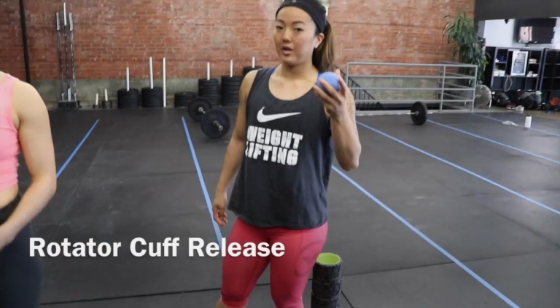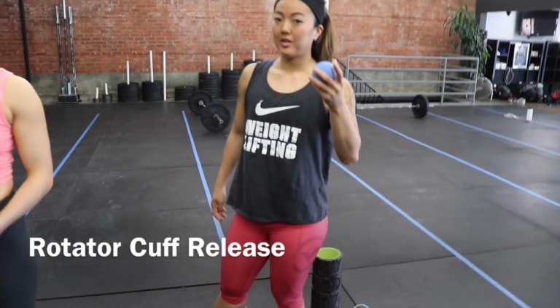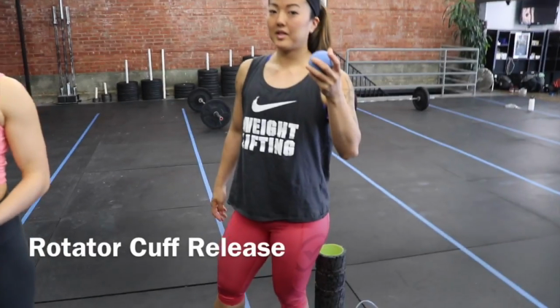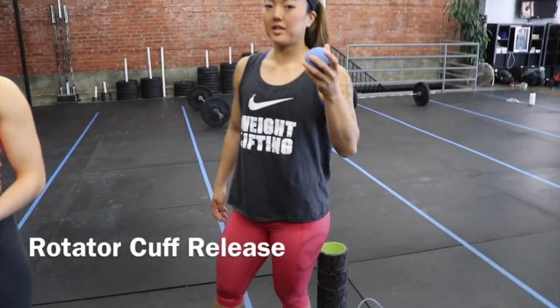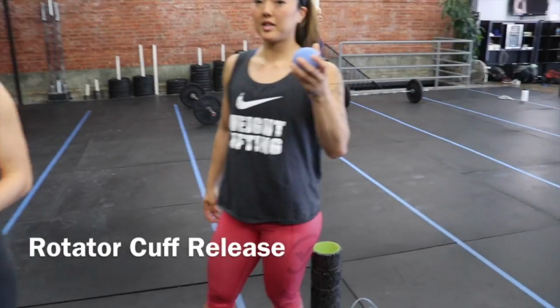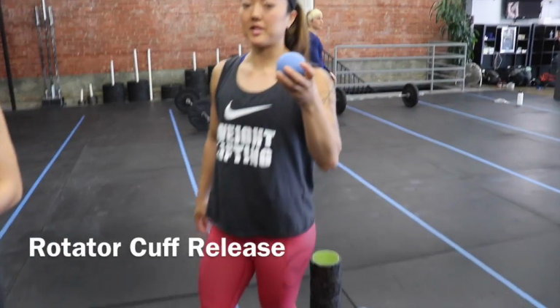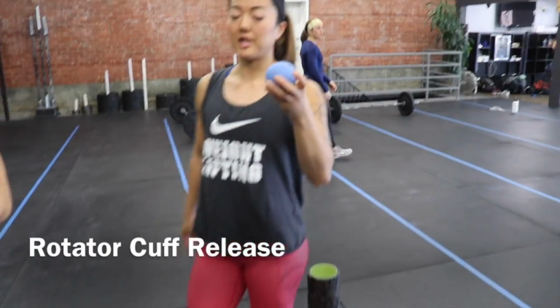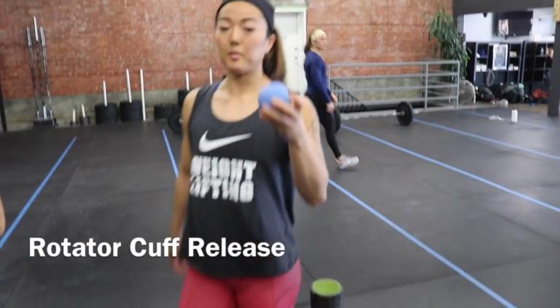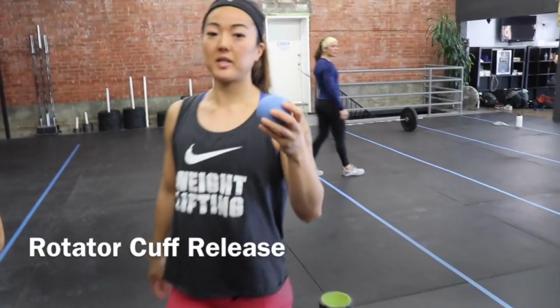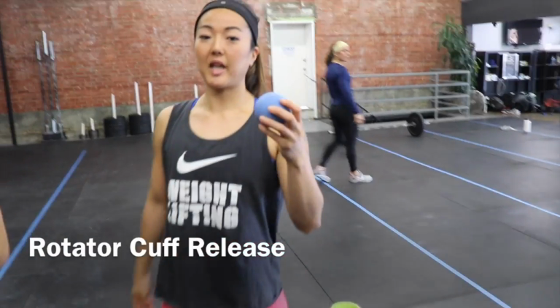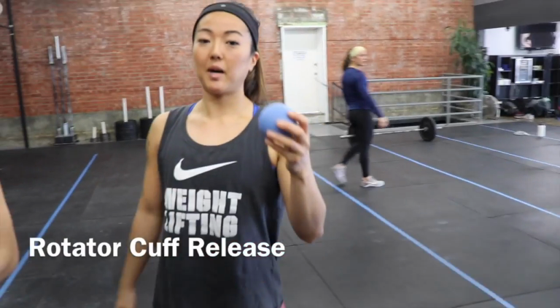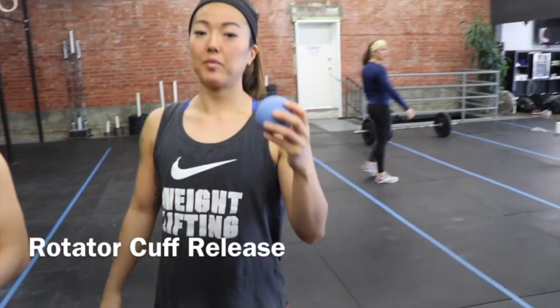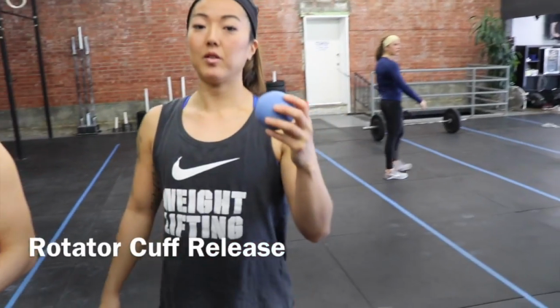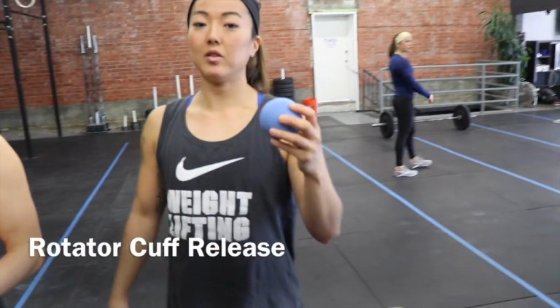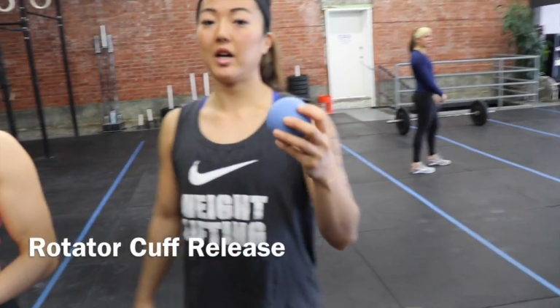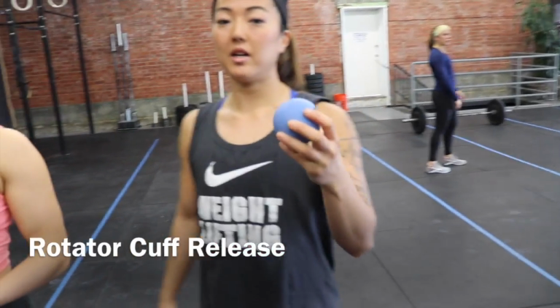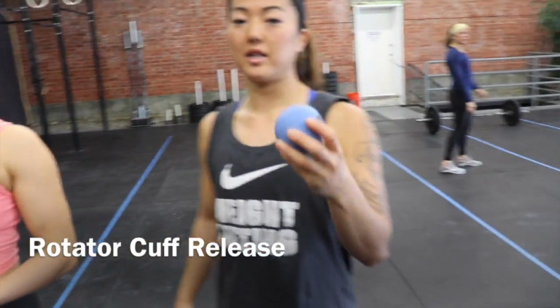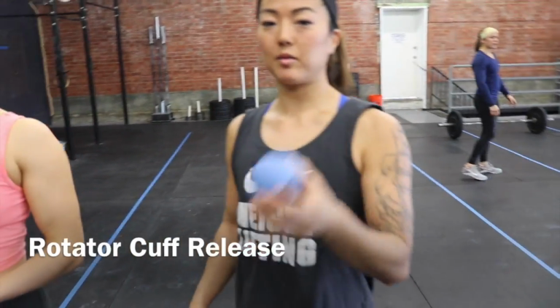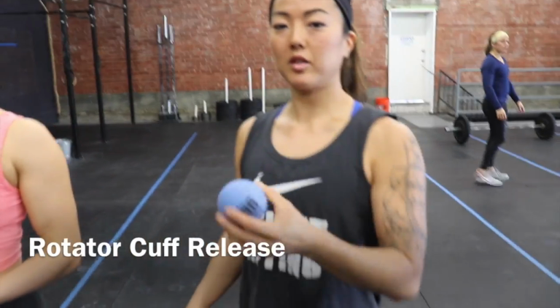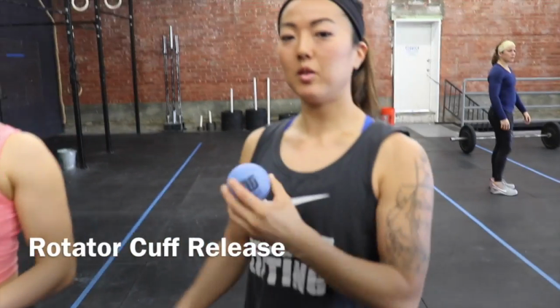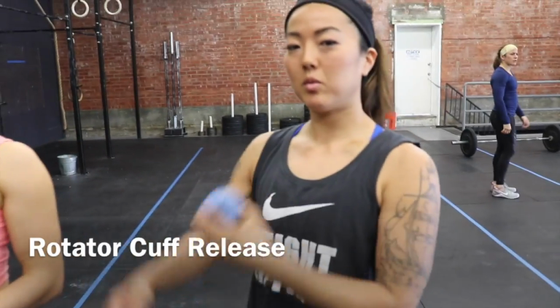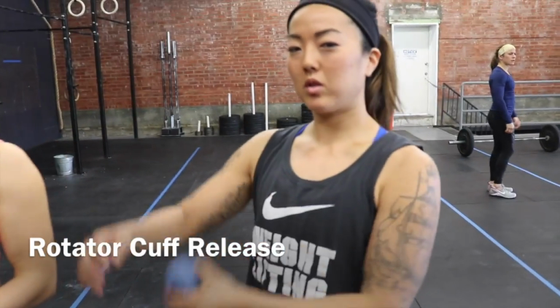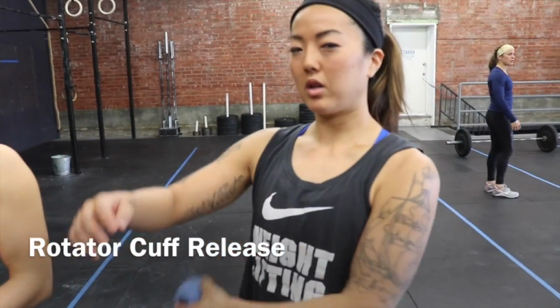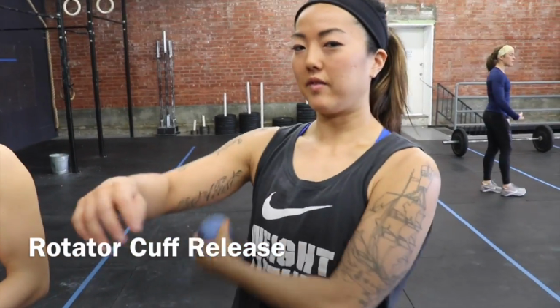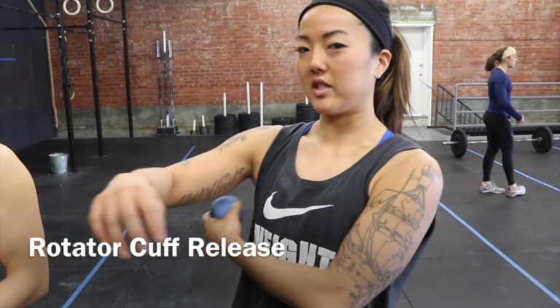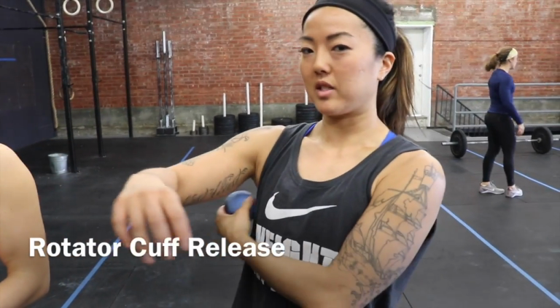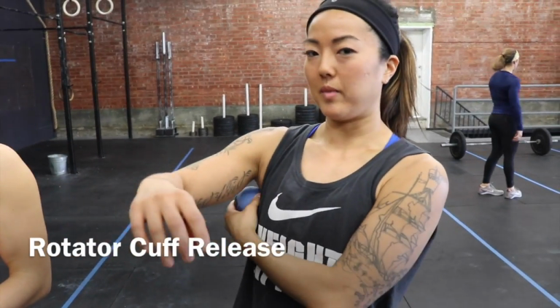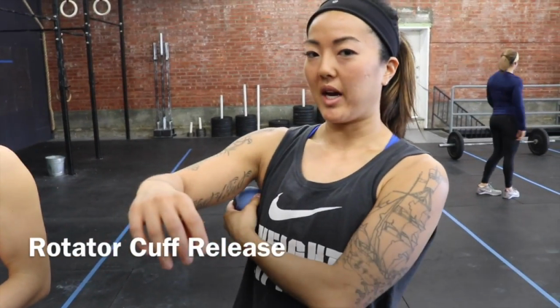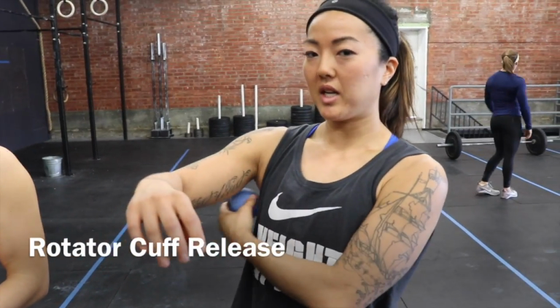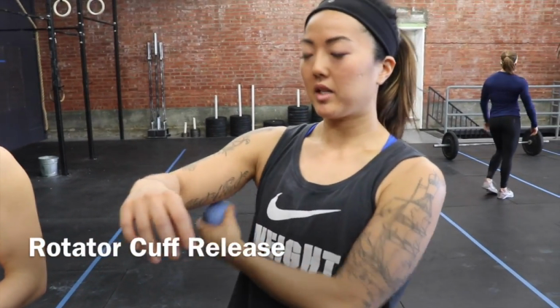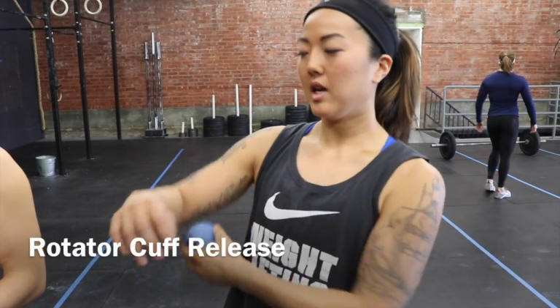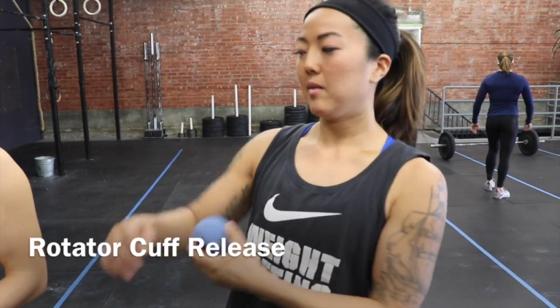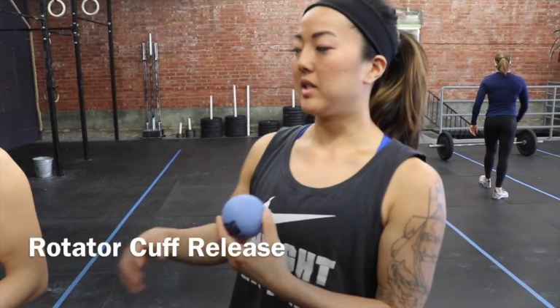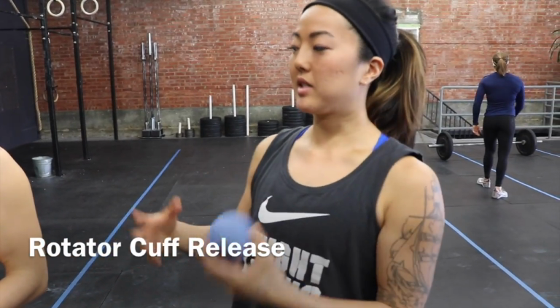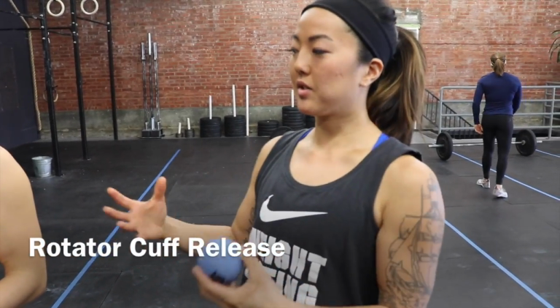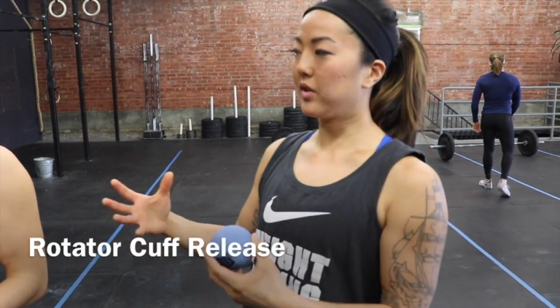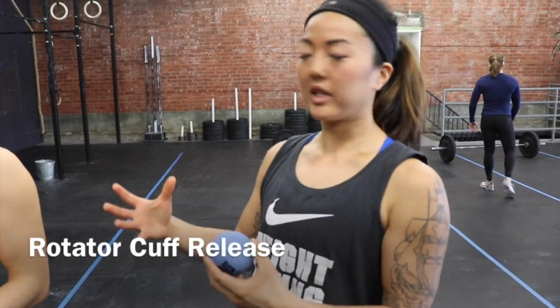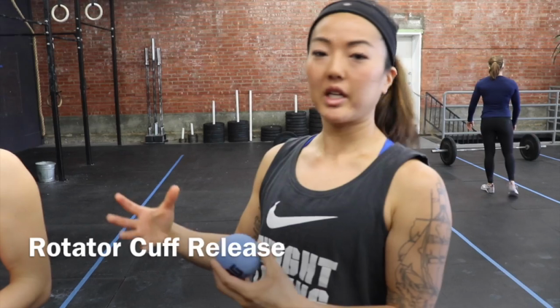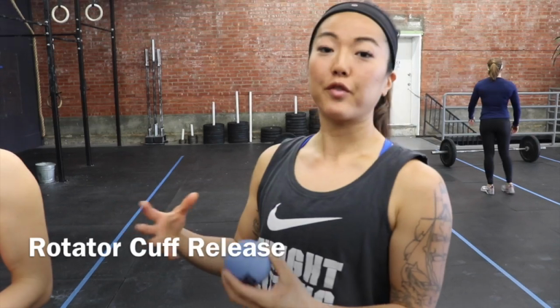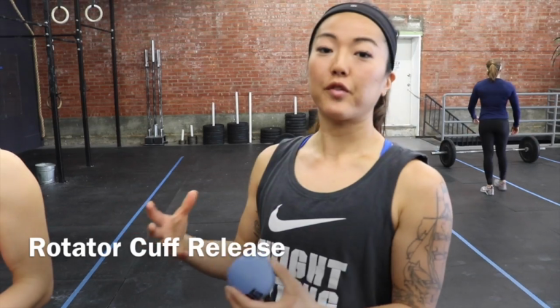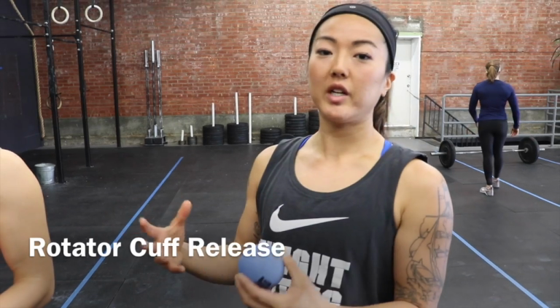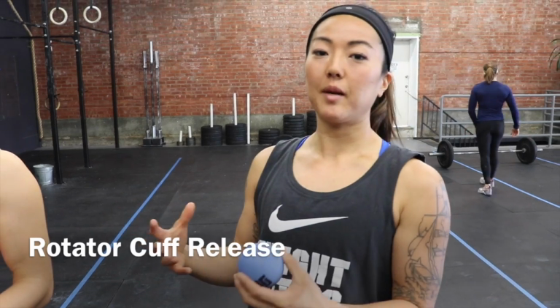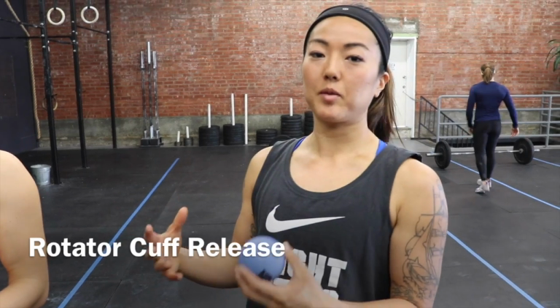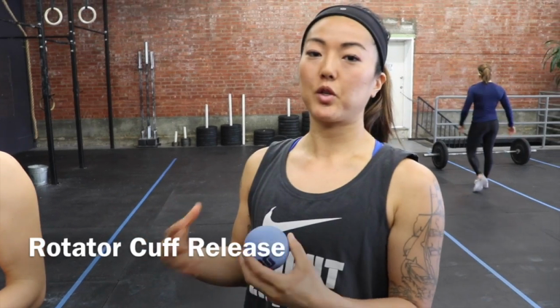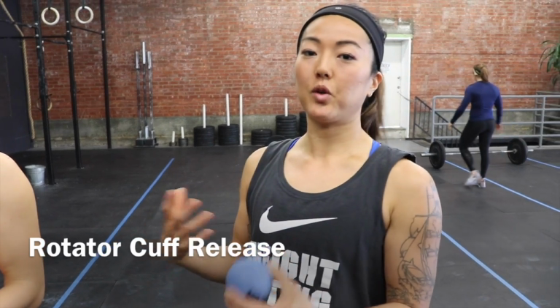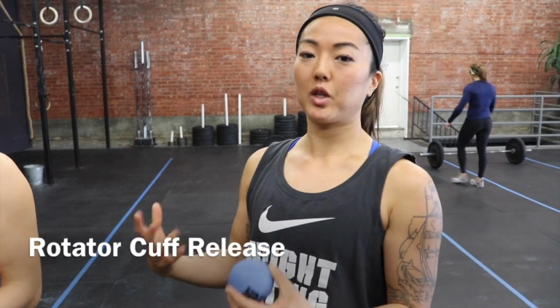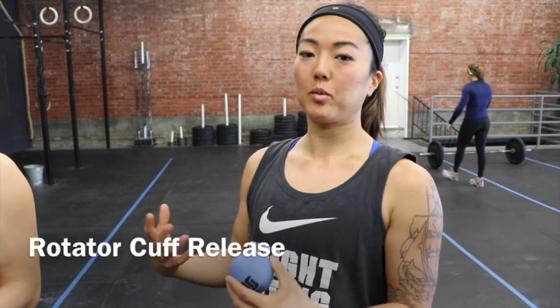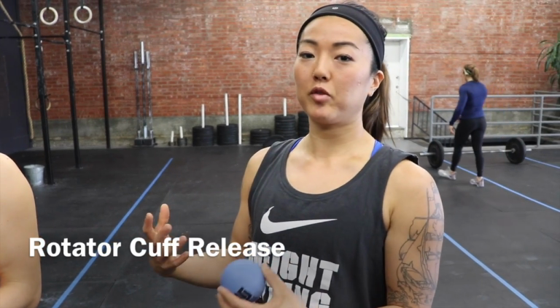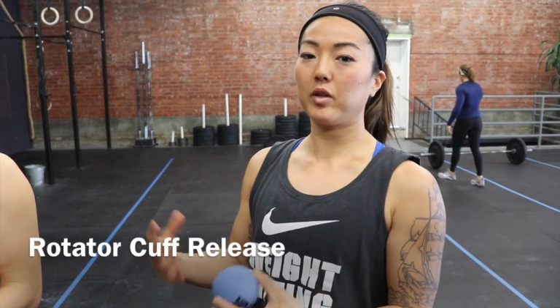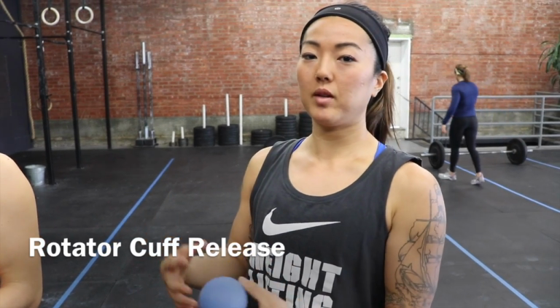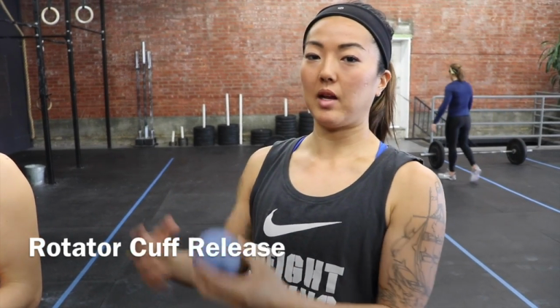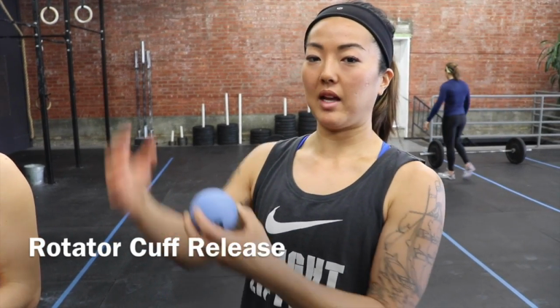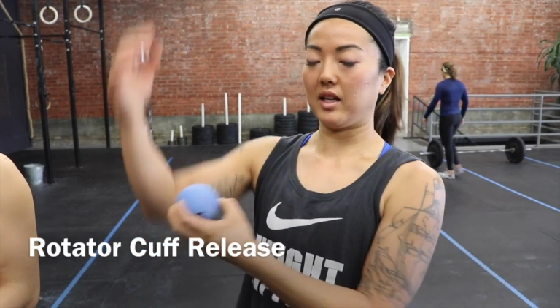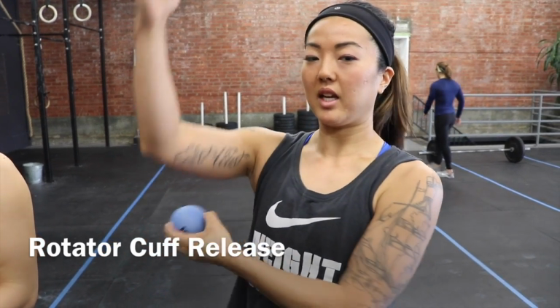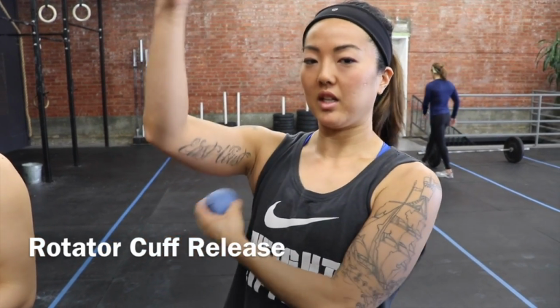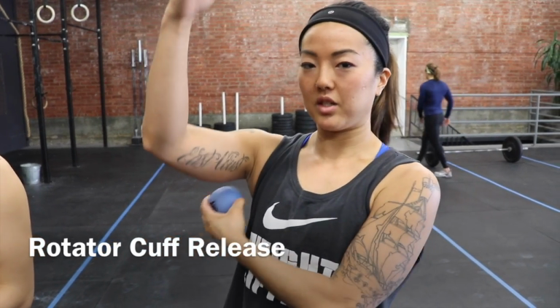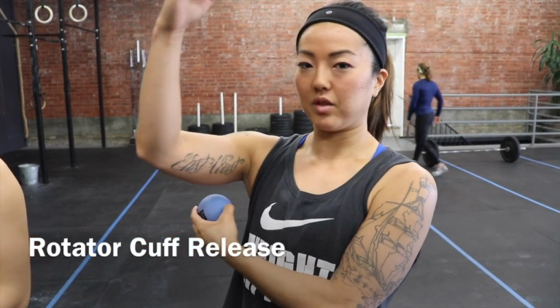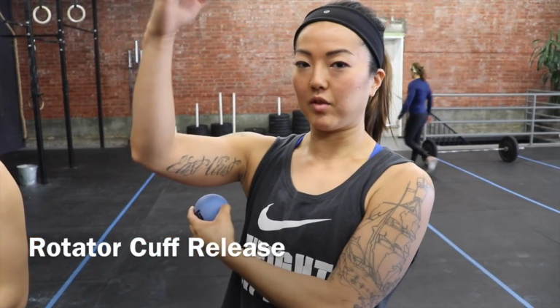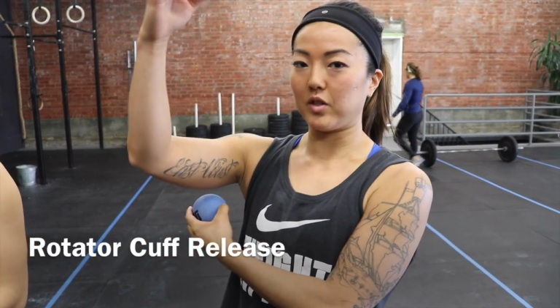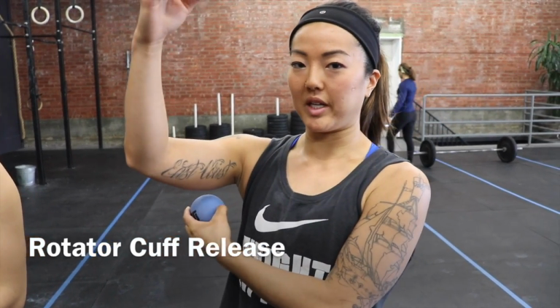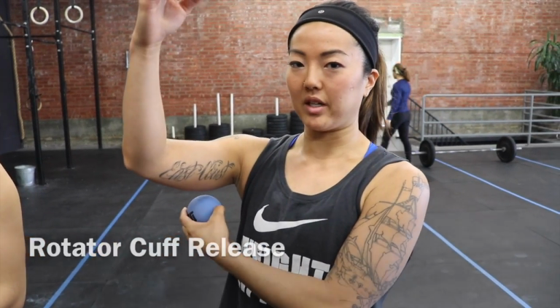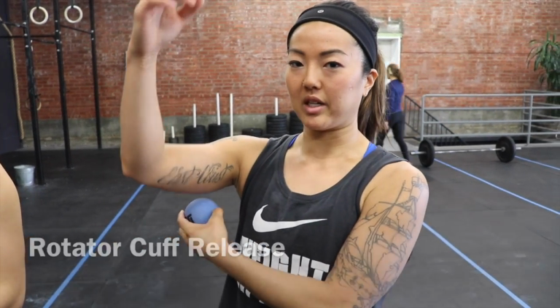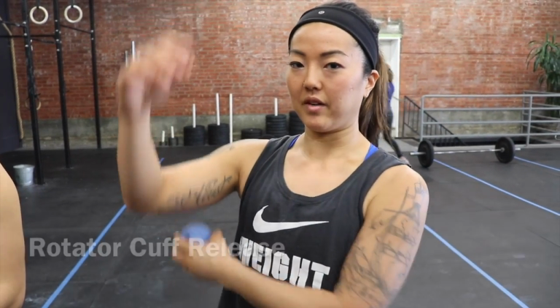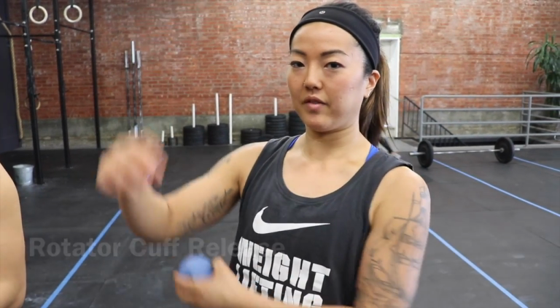This is a subscap rollout. It's a little more of a smash. This is really going to free up shoulder movement and get into the rotator cuff.